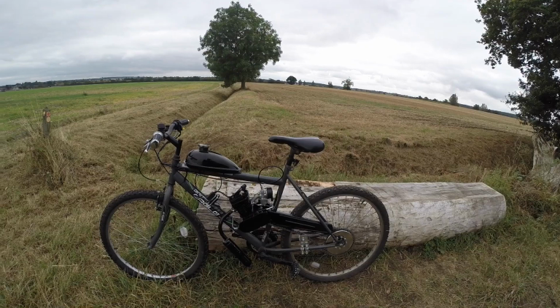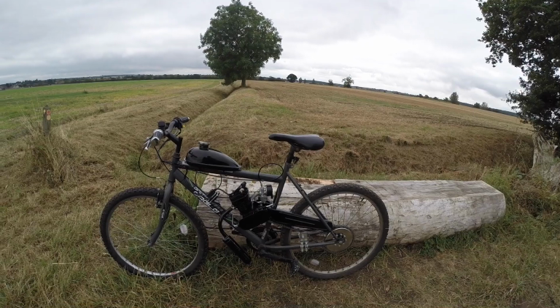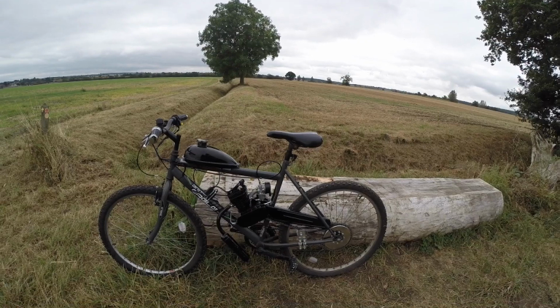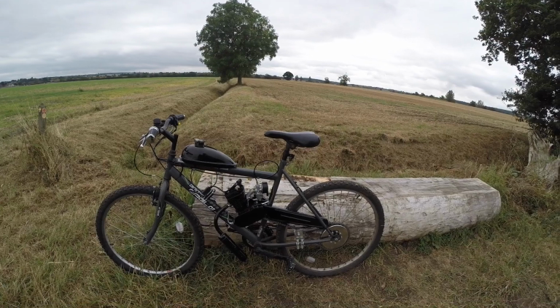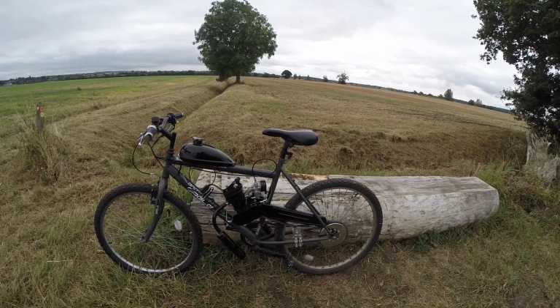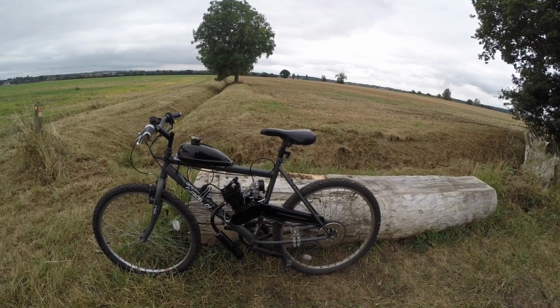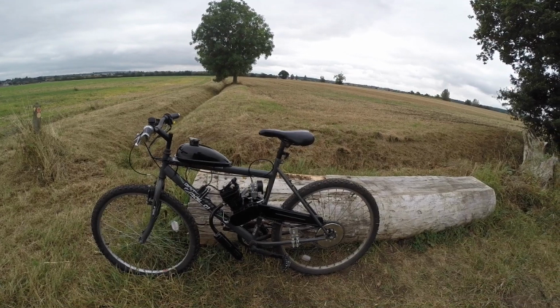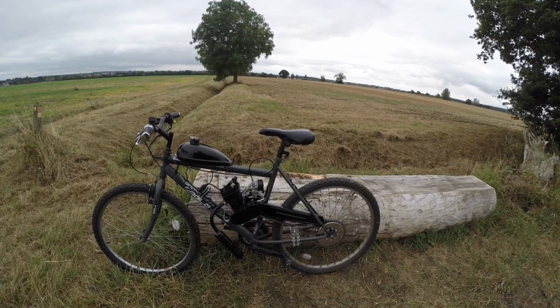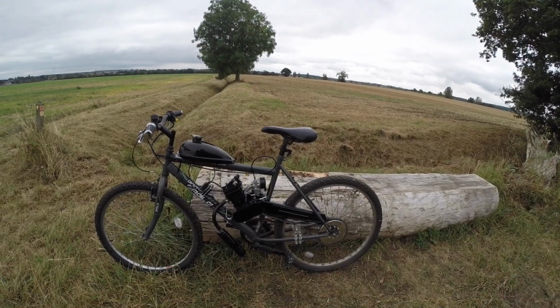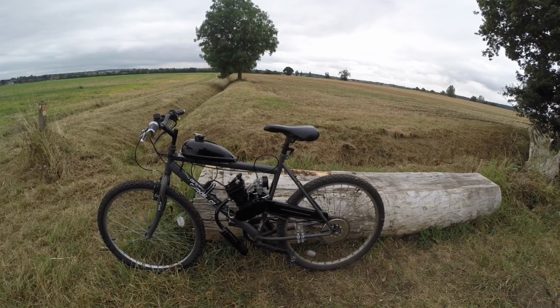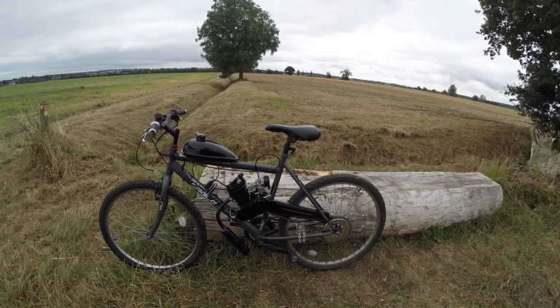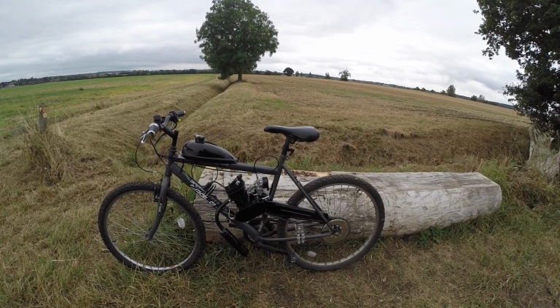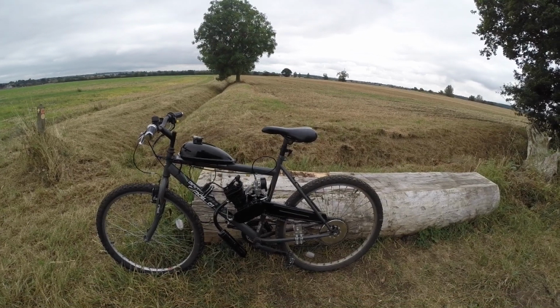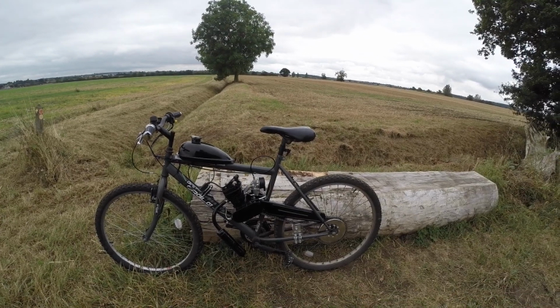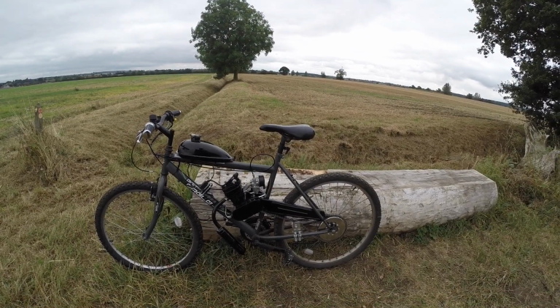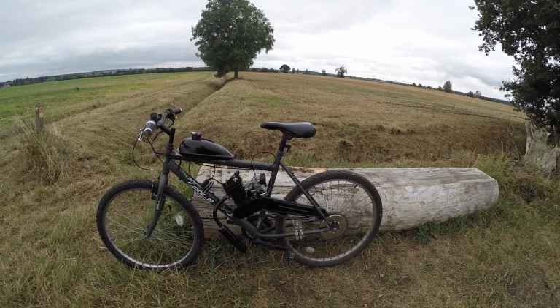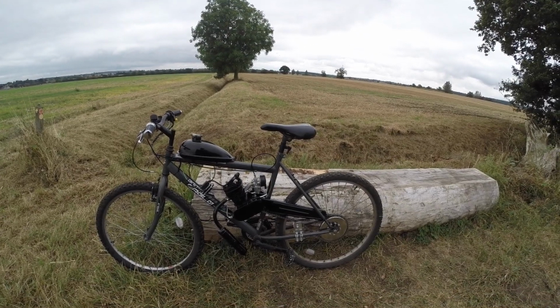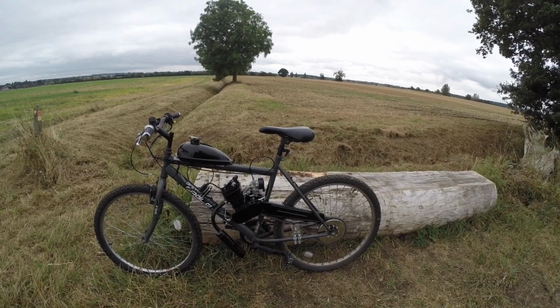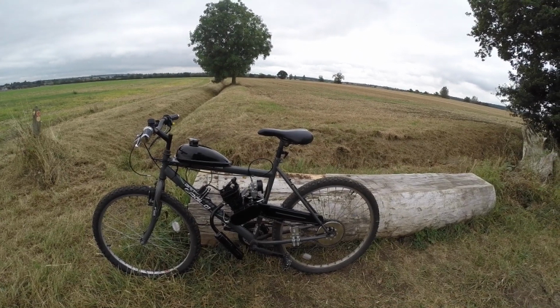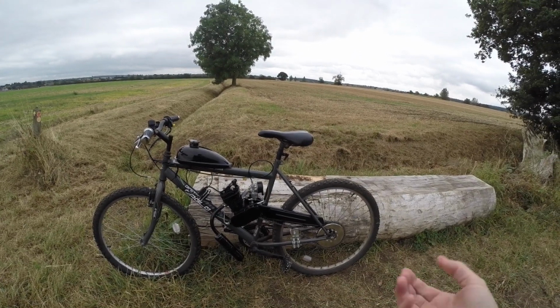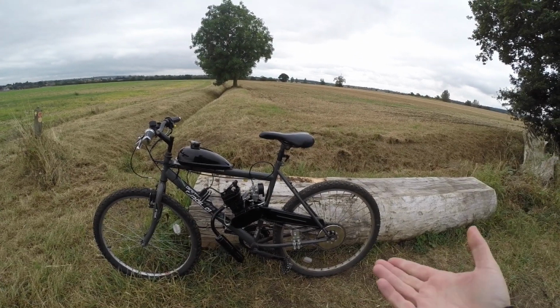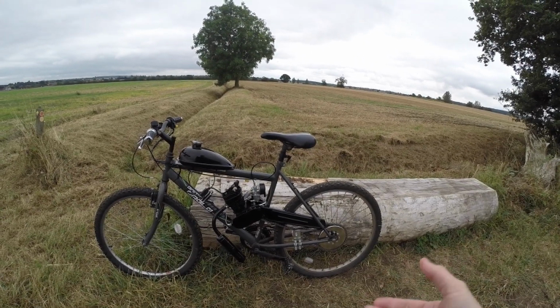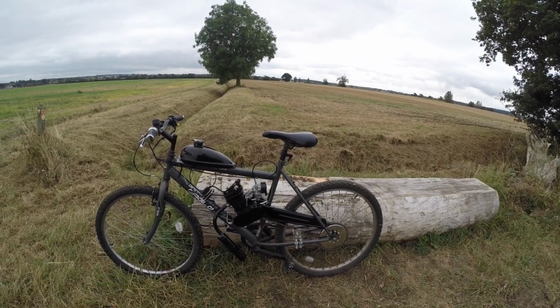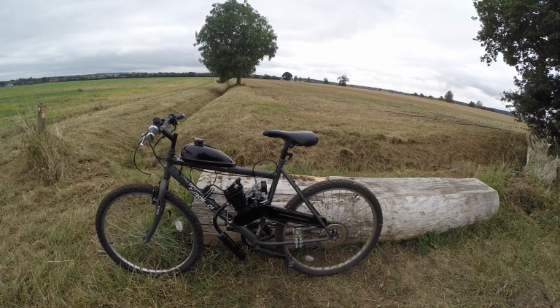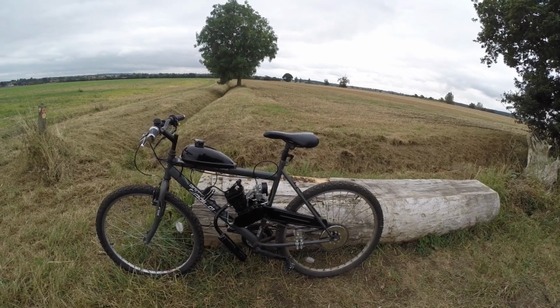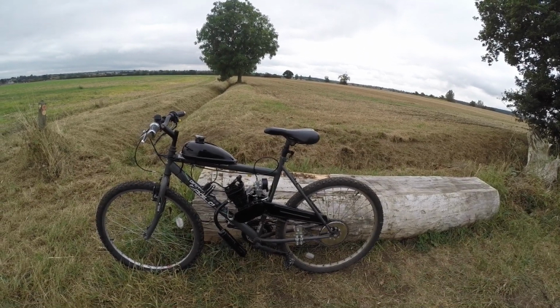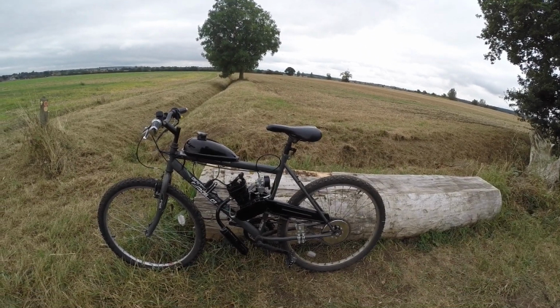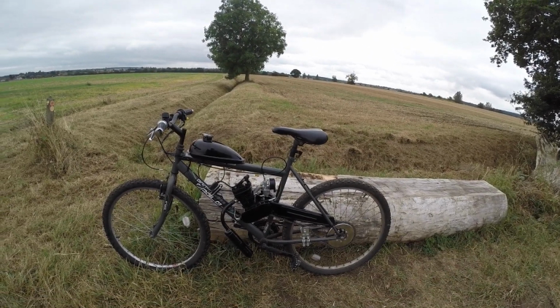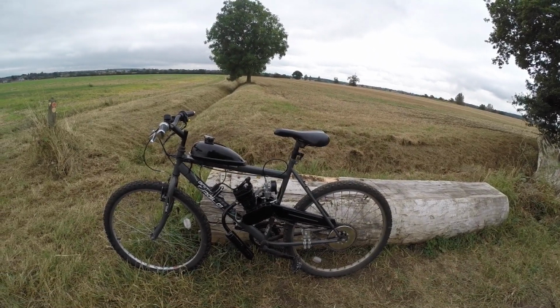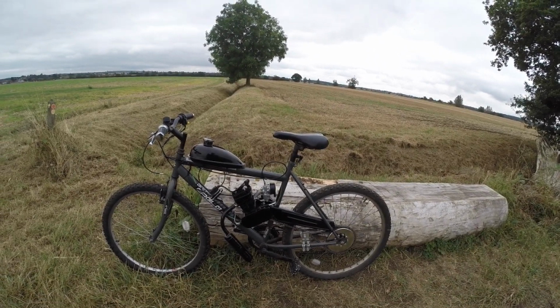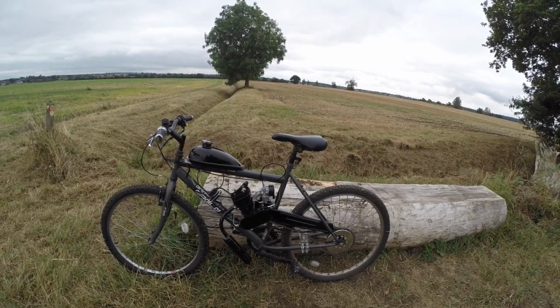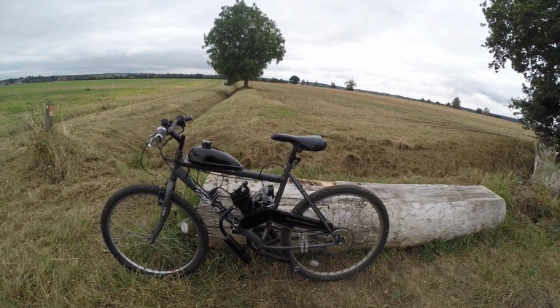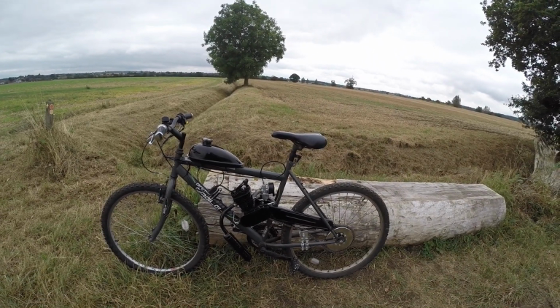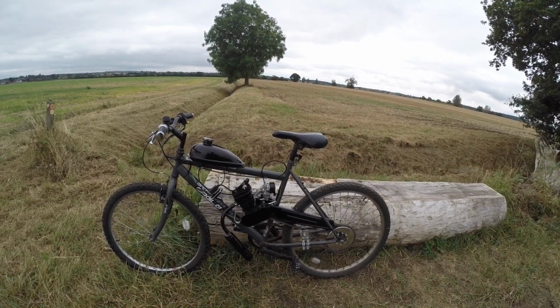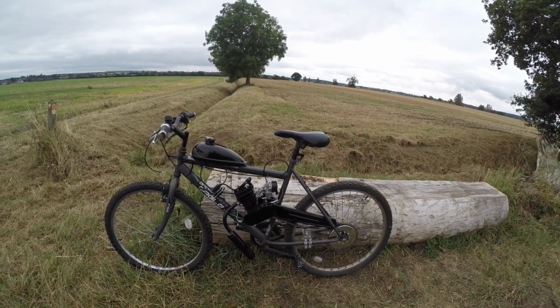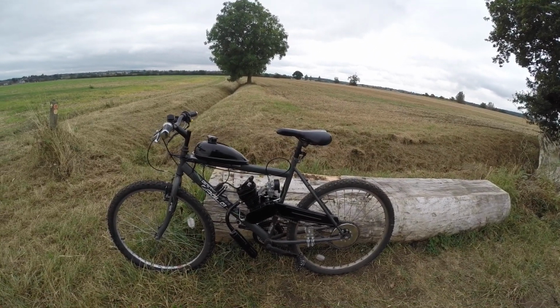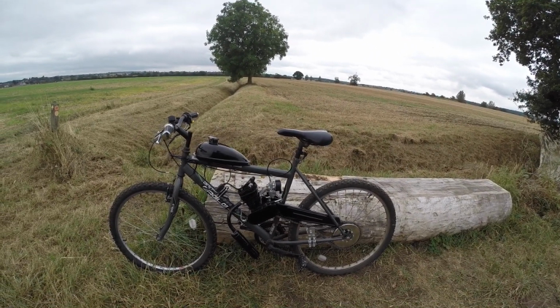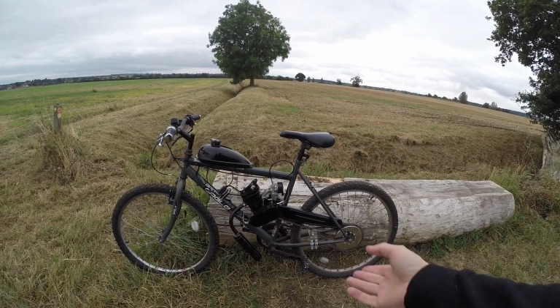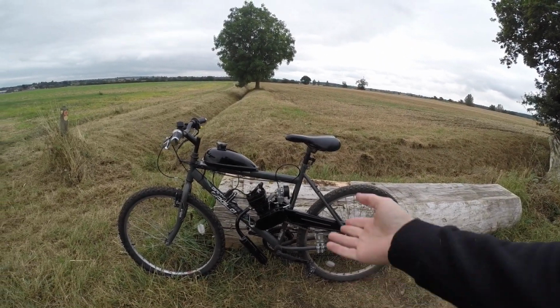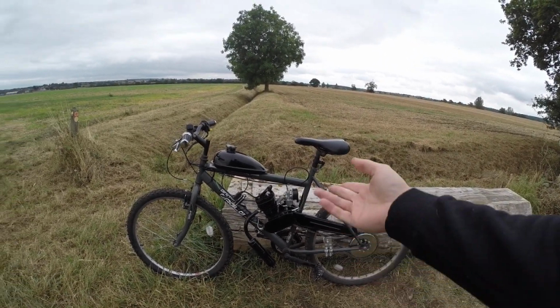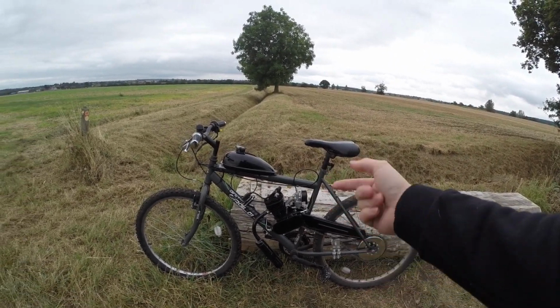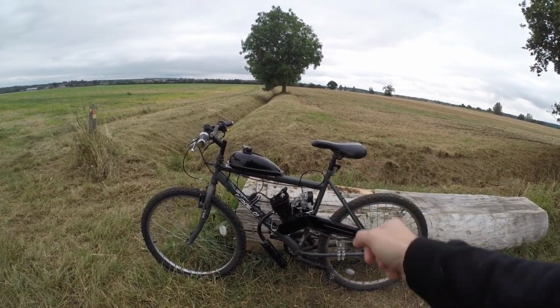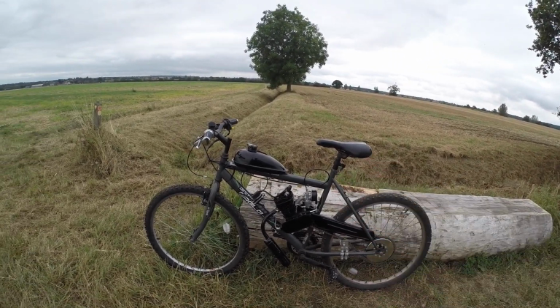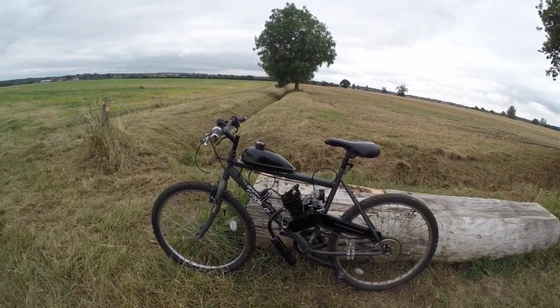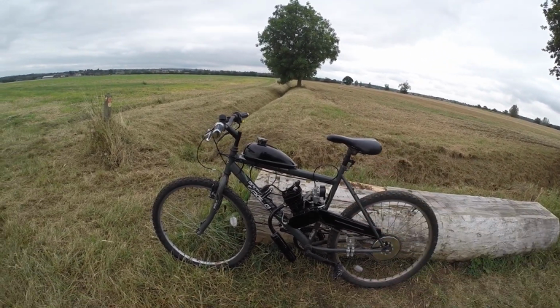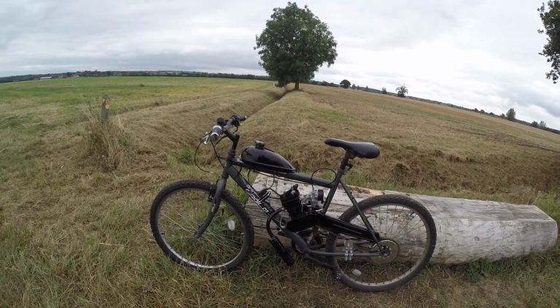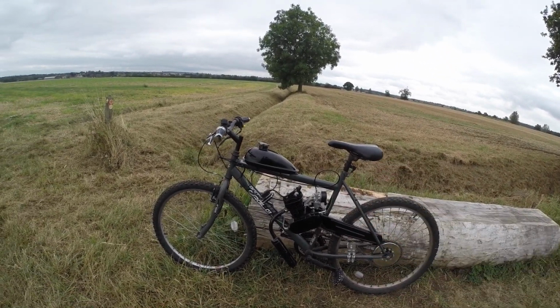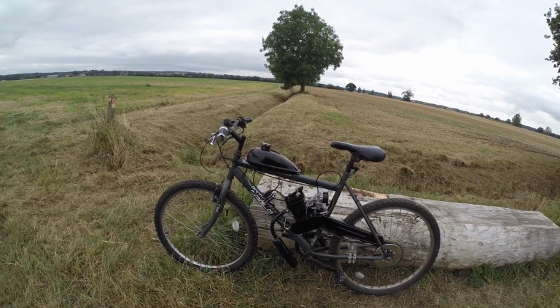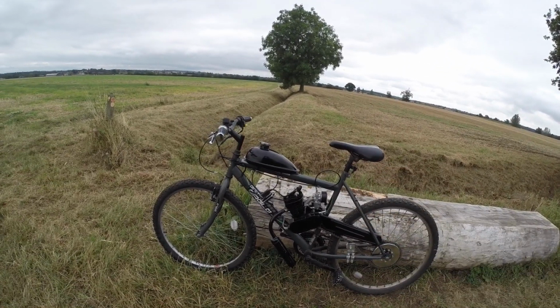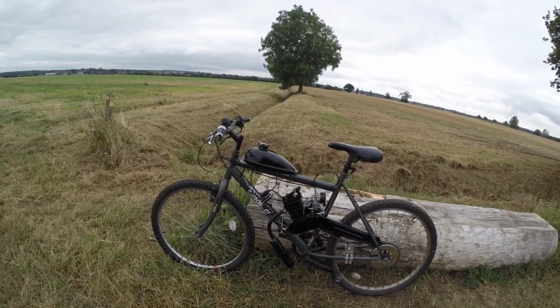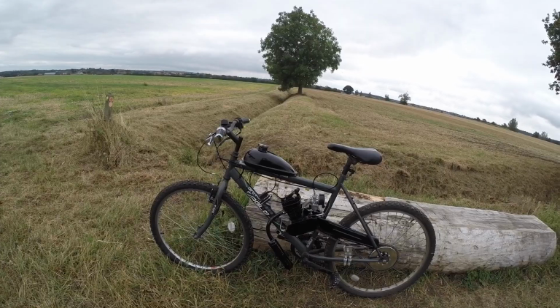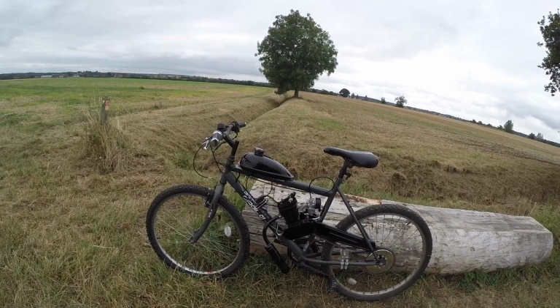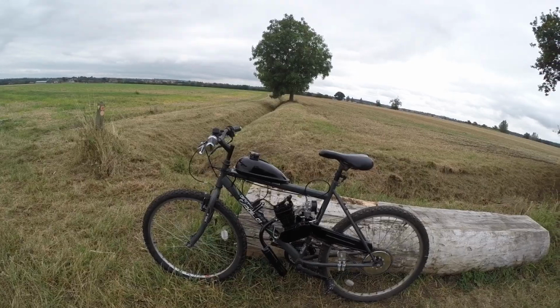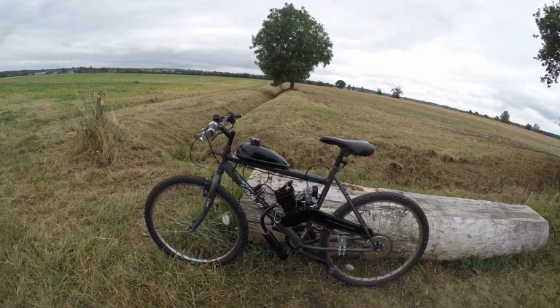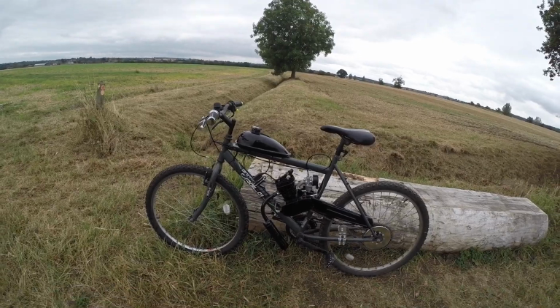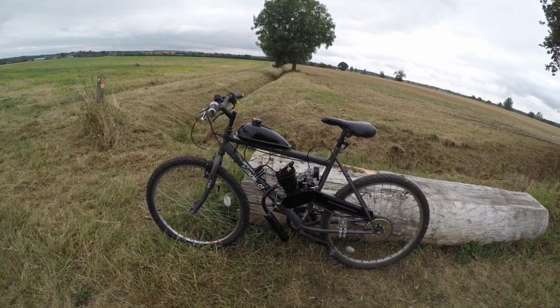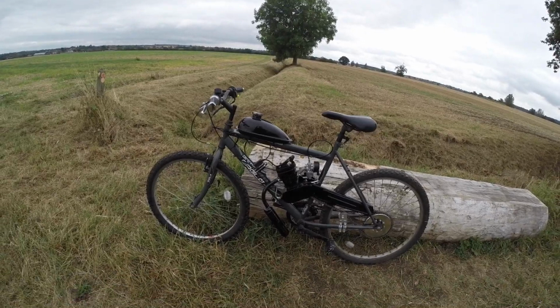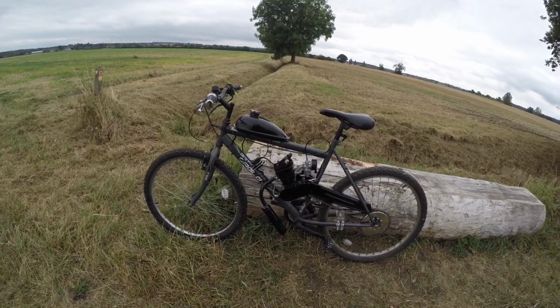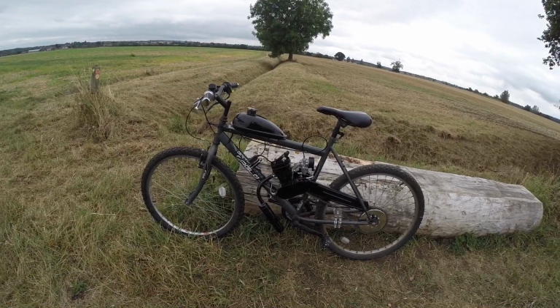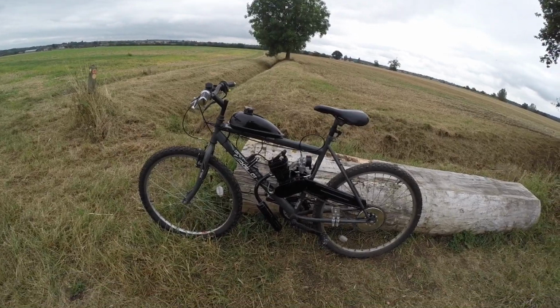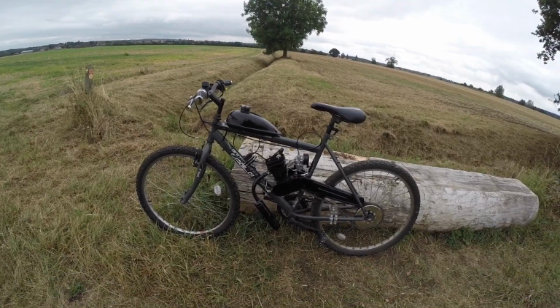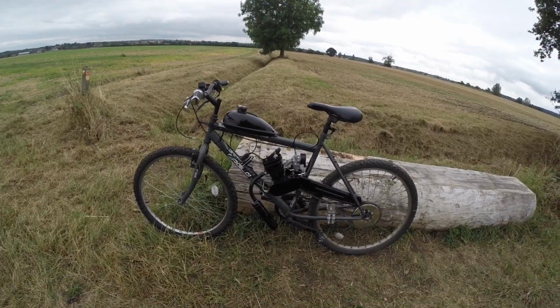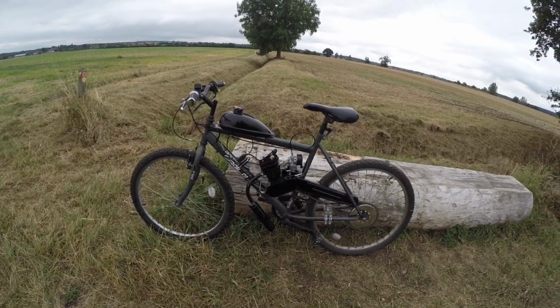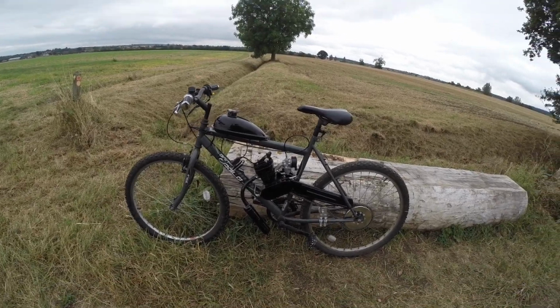Hi there, so I thought I'd just quickly show you how to start the AECC engine bike kit.